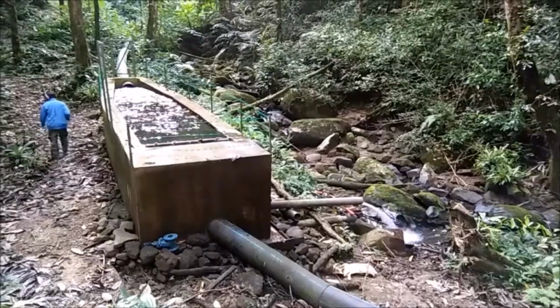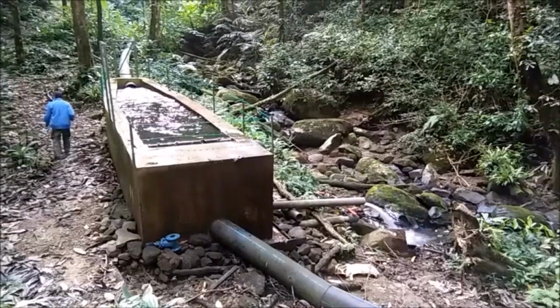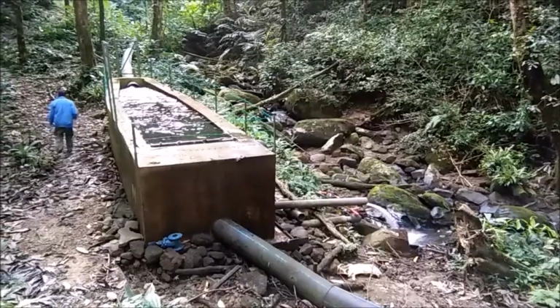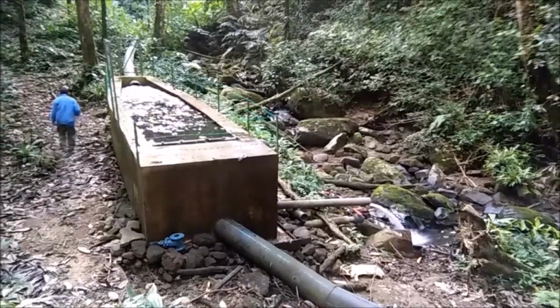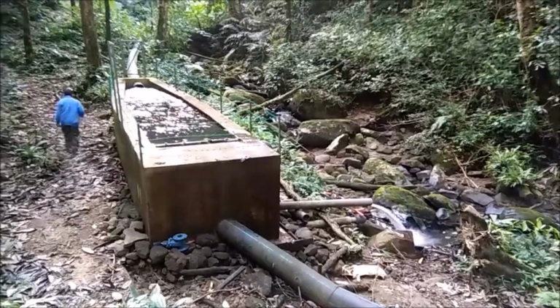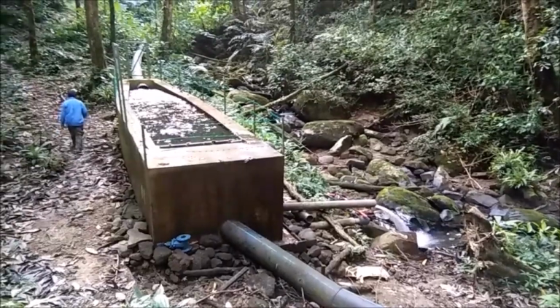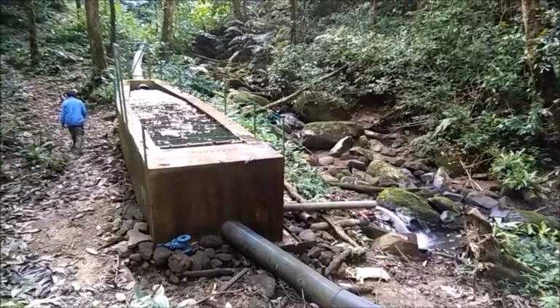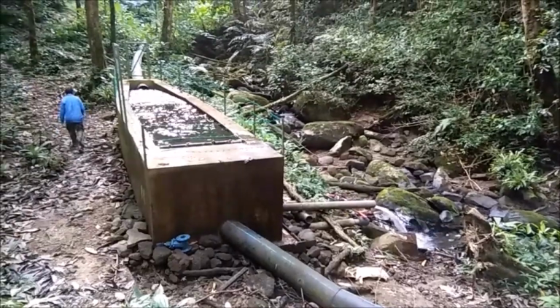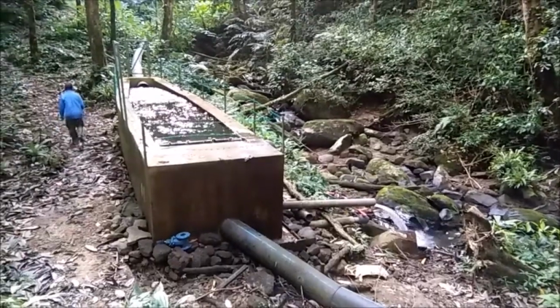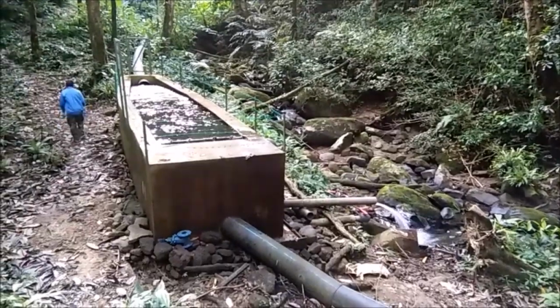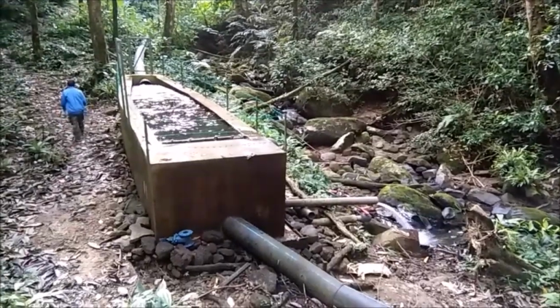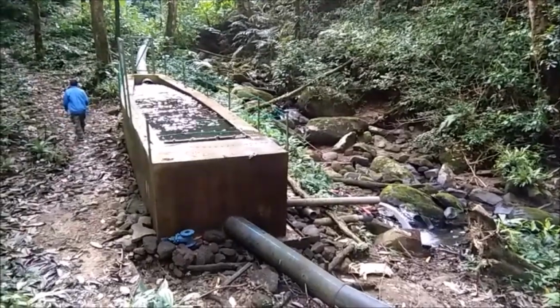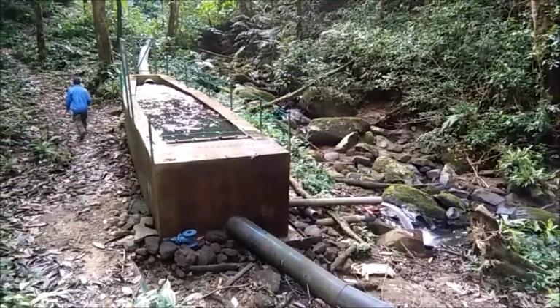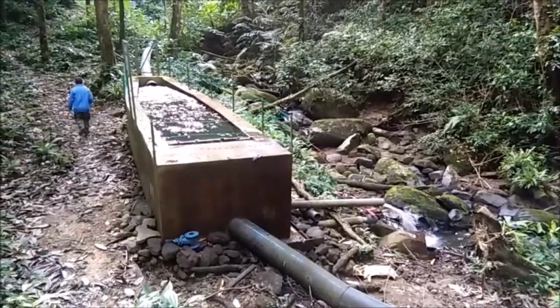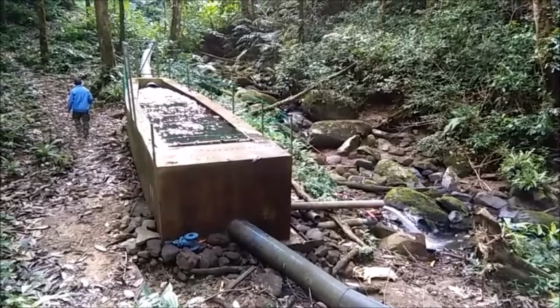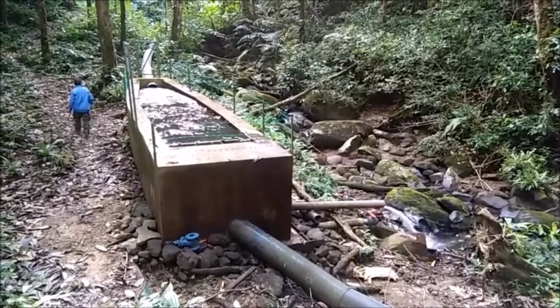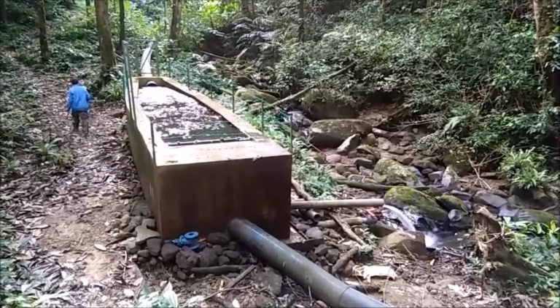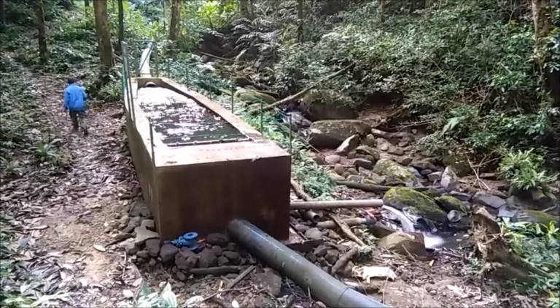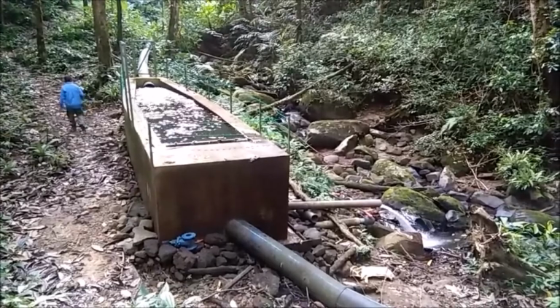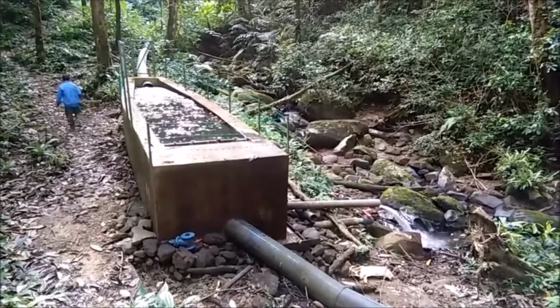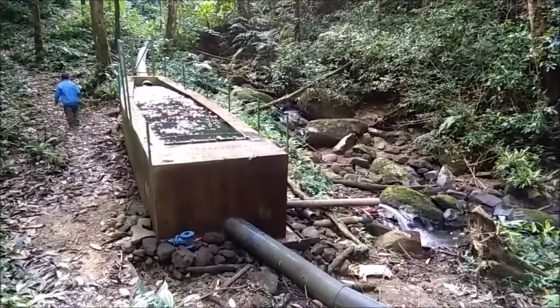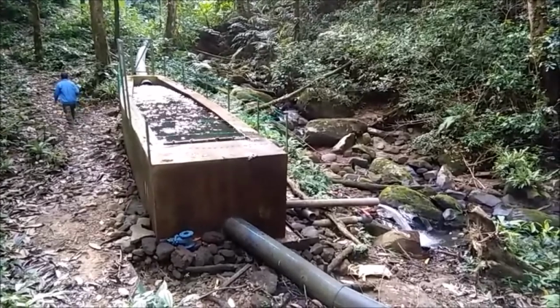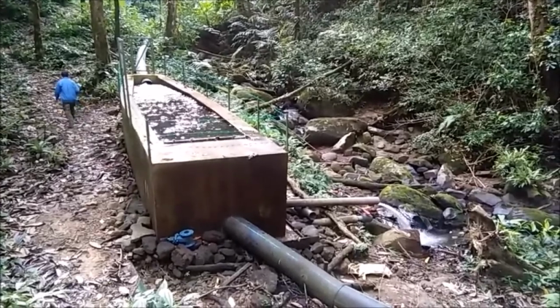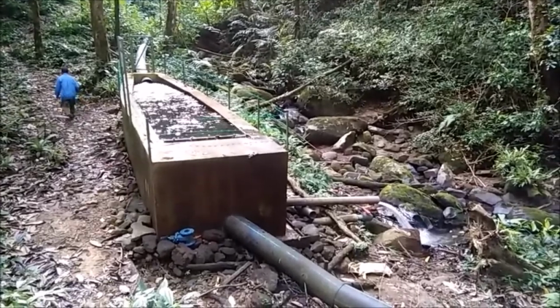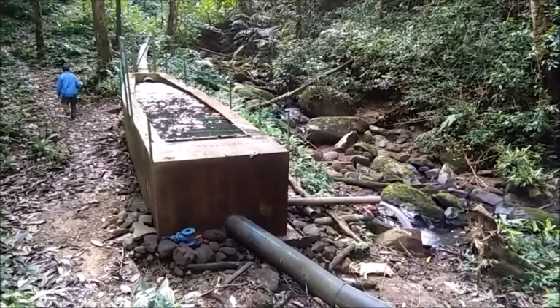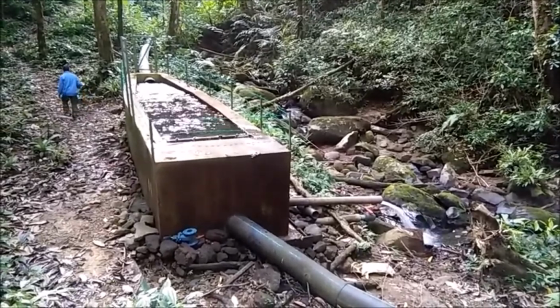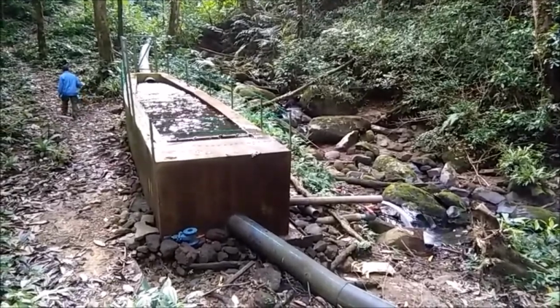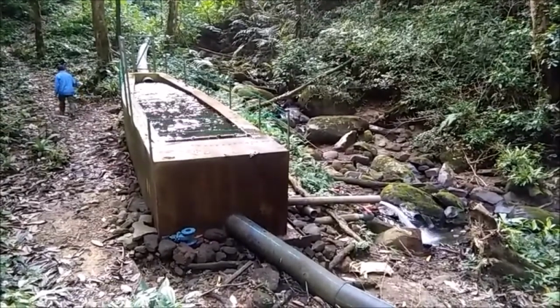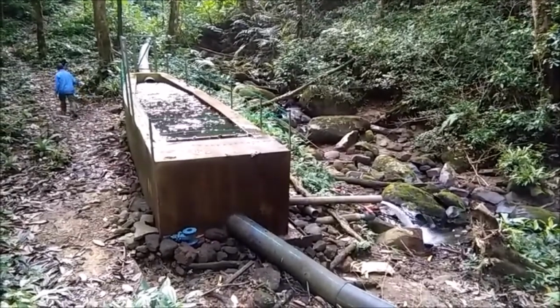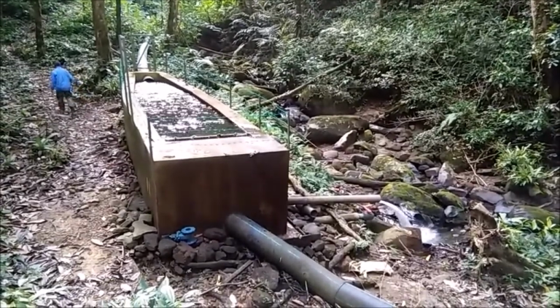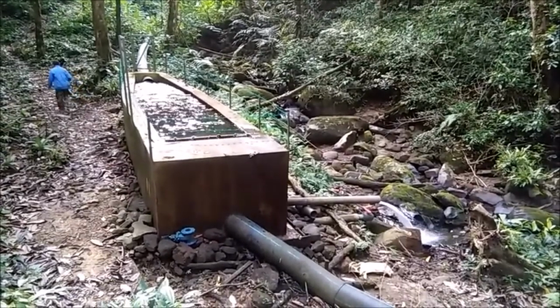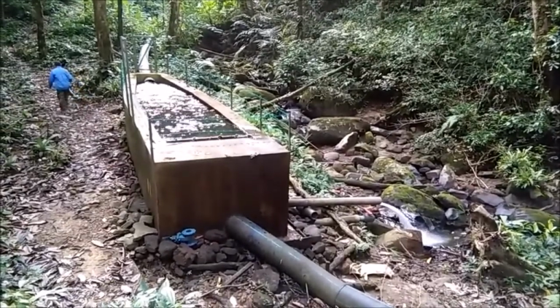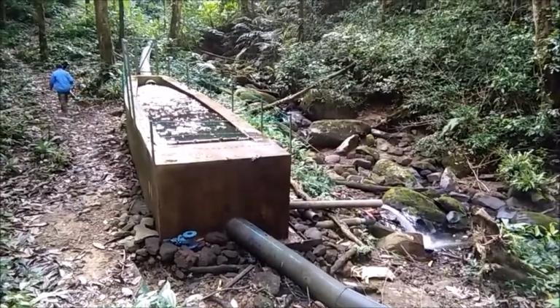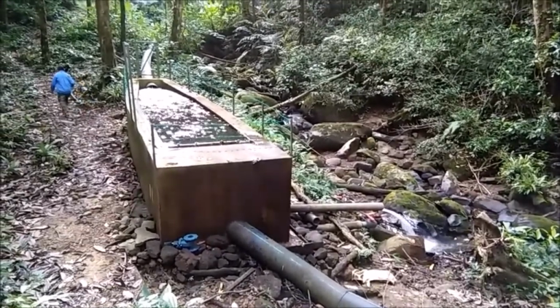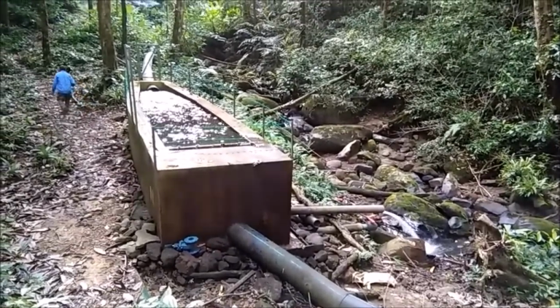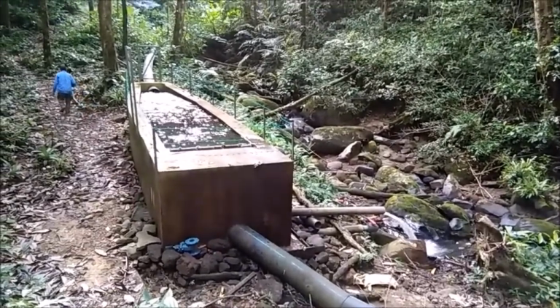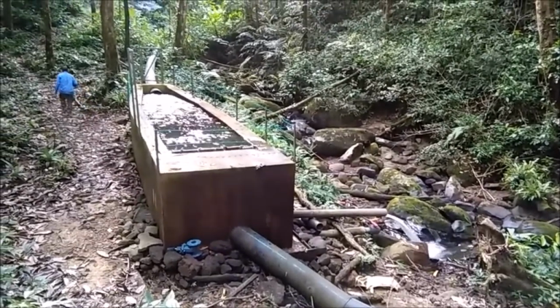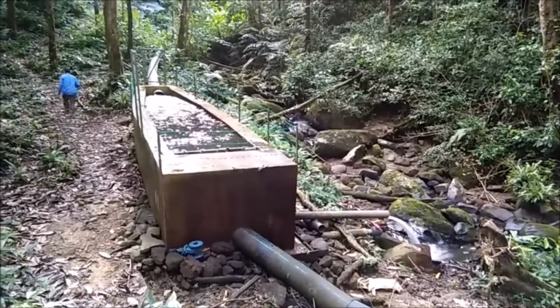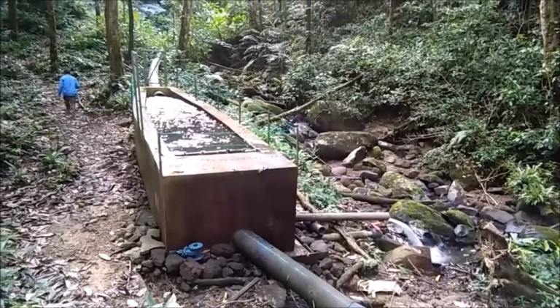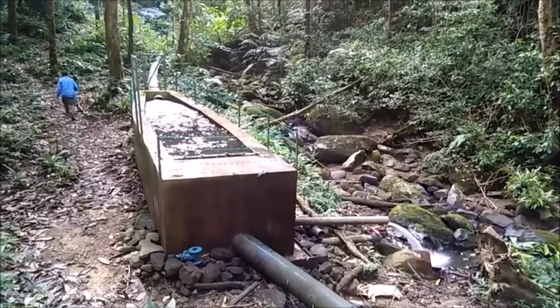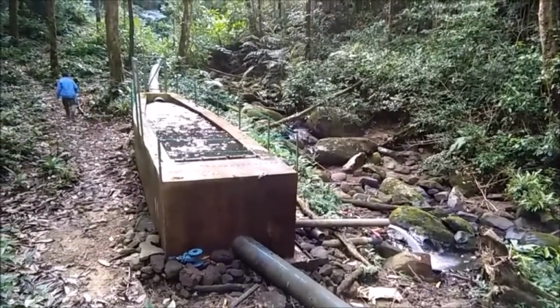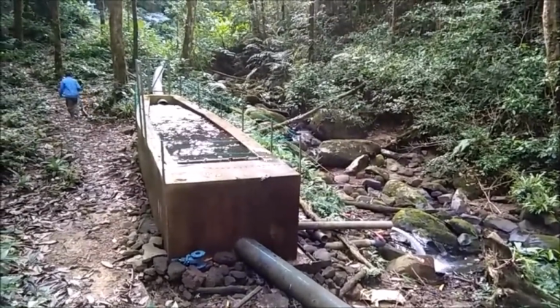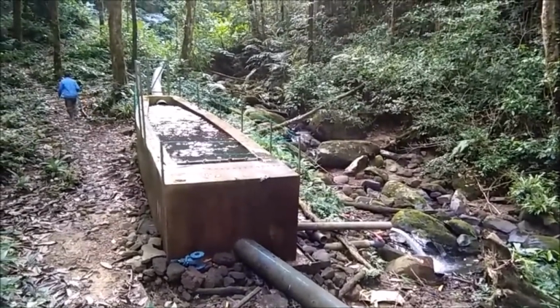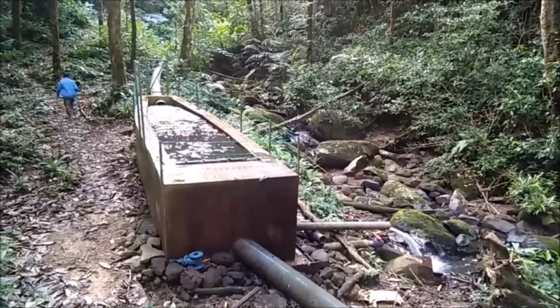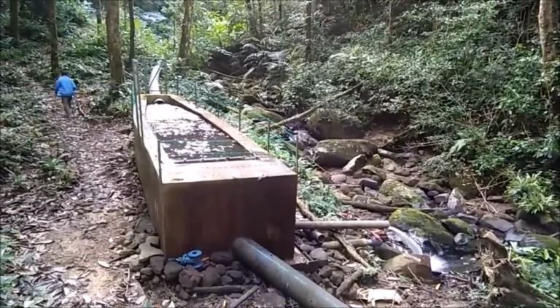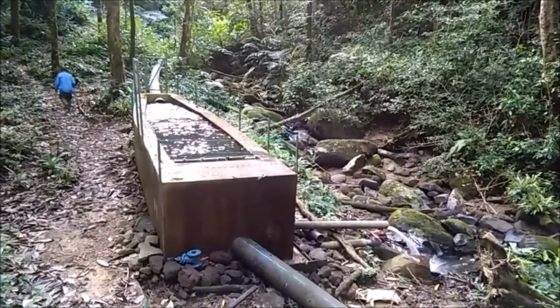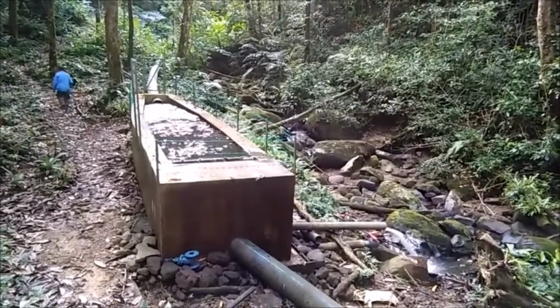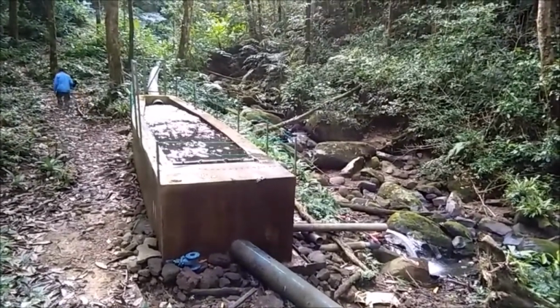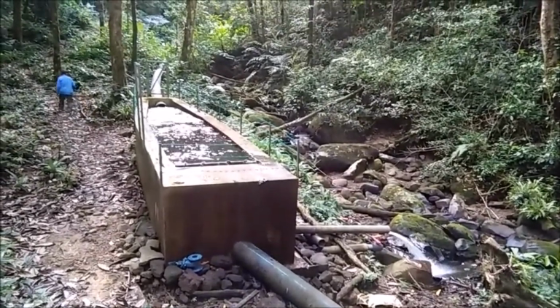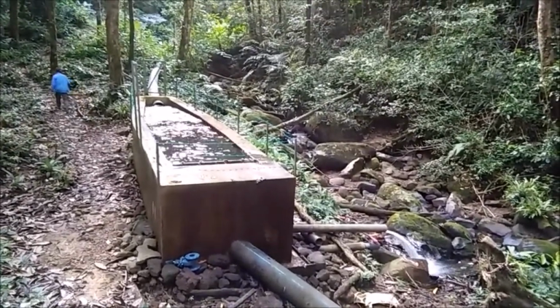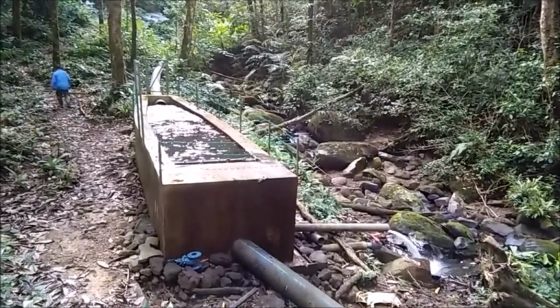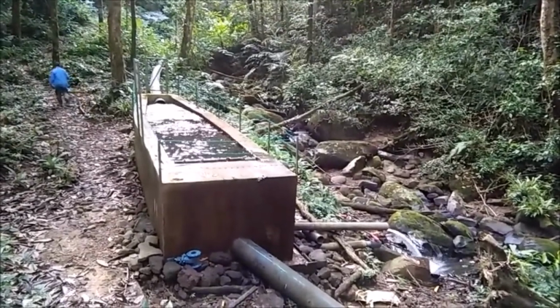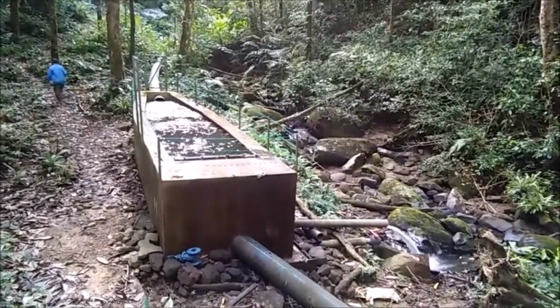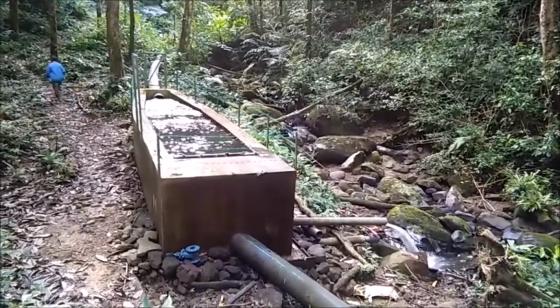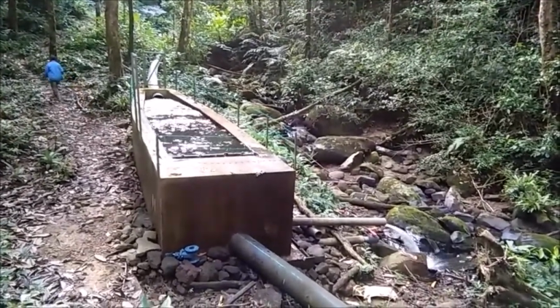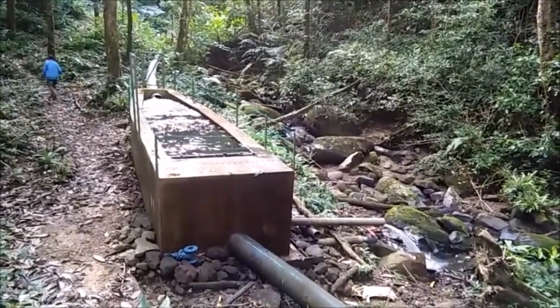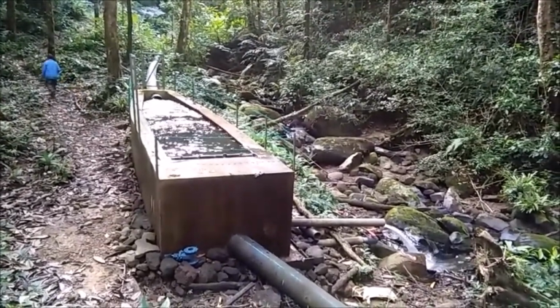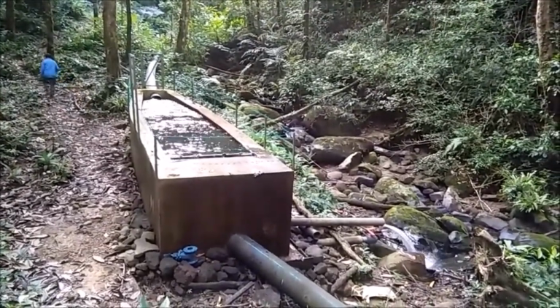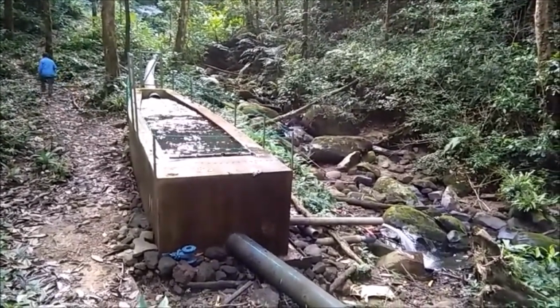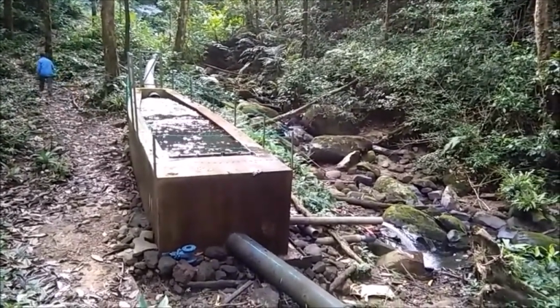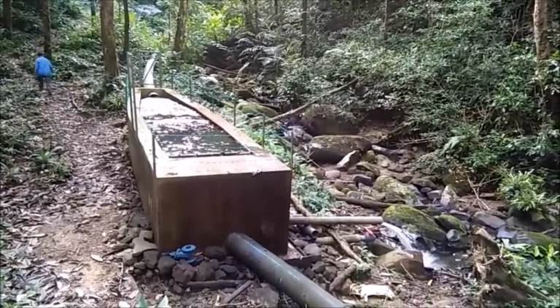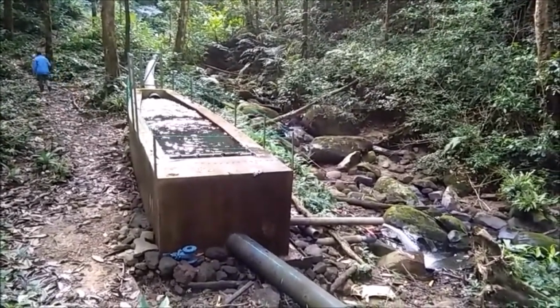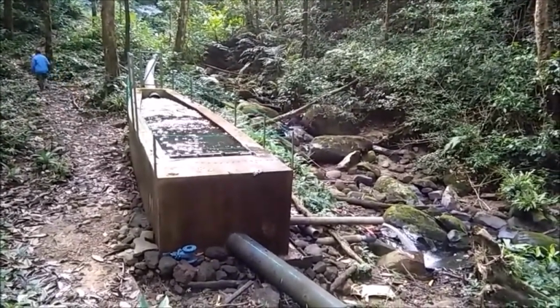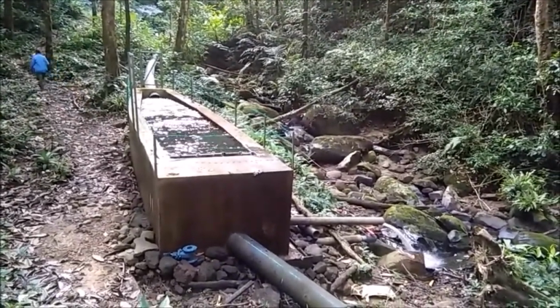This is the forebay. There's a PVC pipe at the bottom that releases the river sand, and the HDPE pipe goes to the powerhouse.